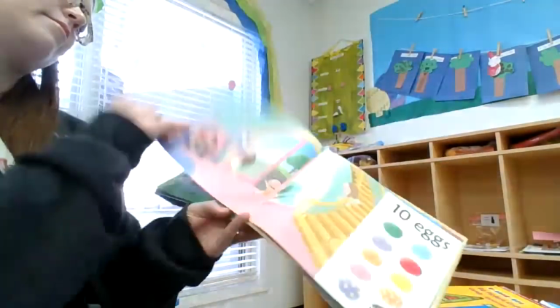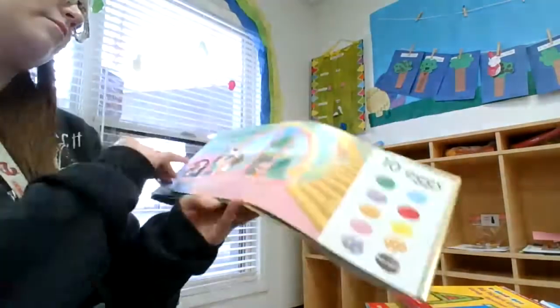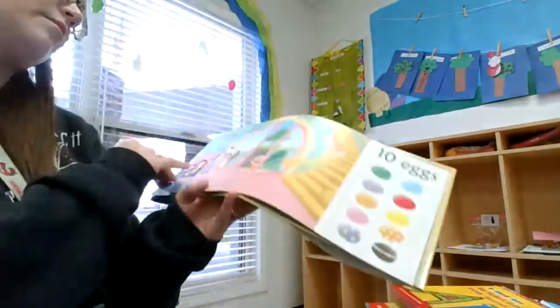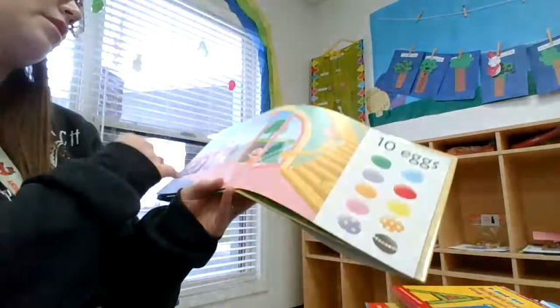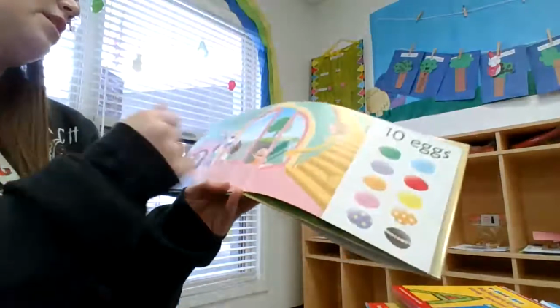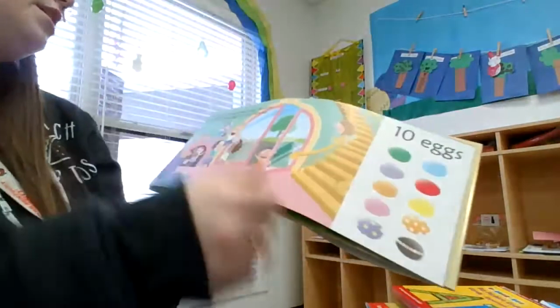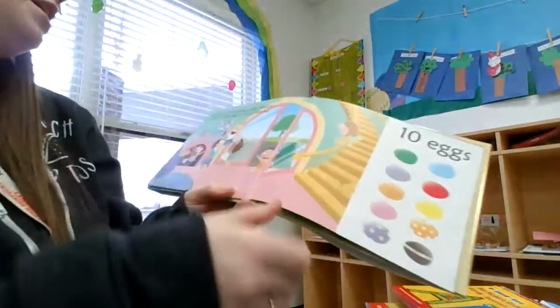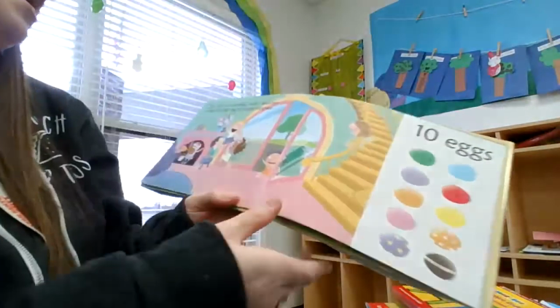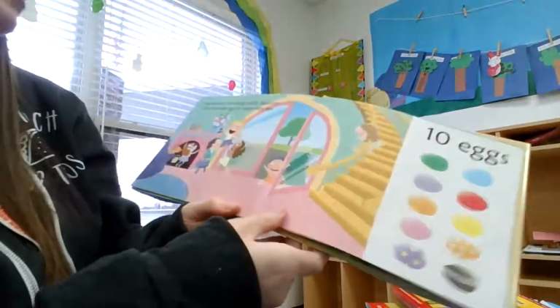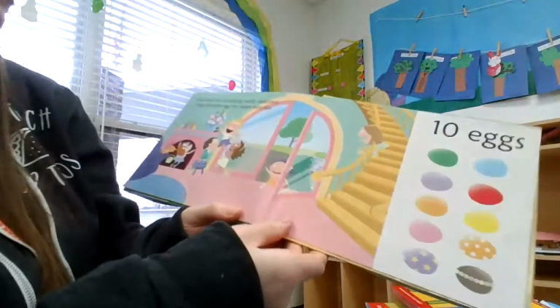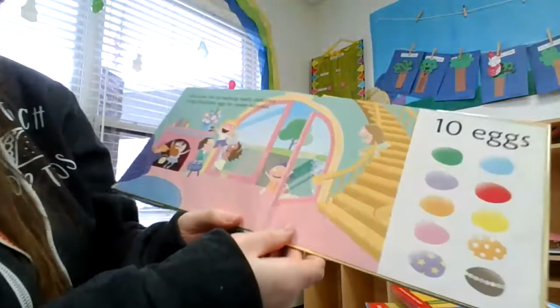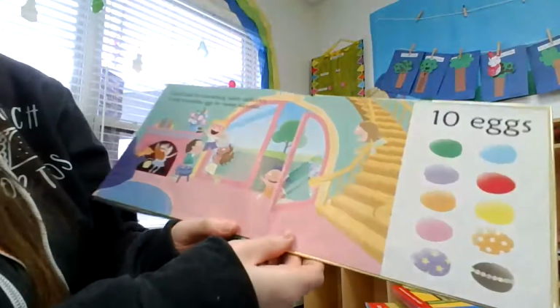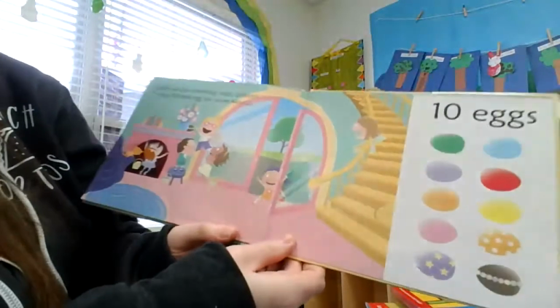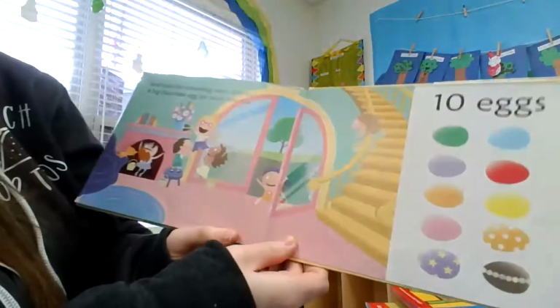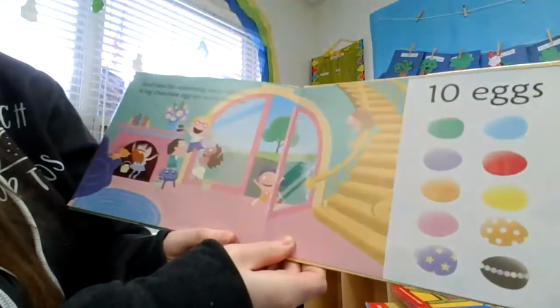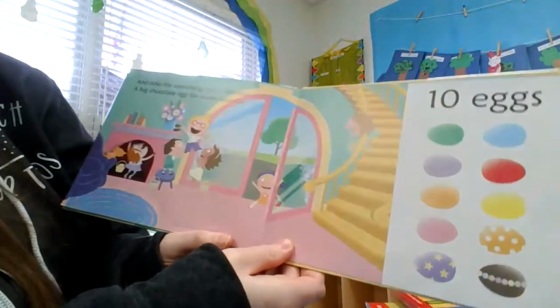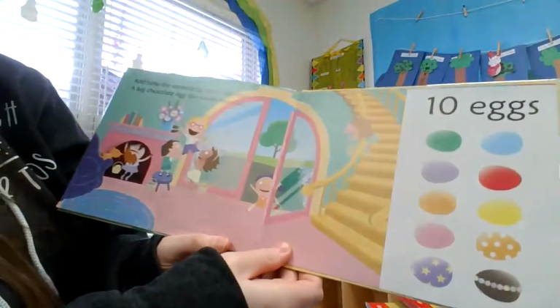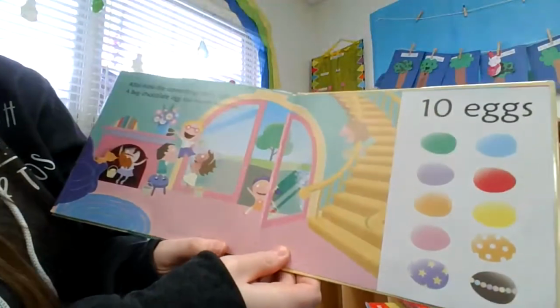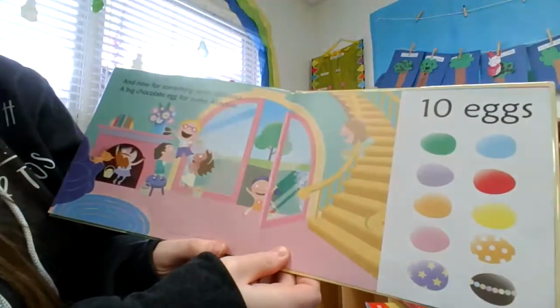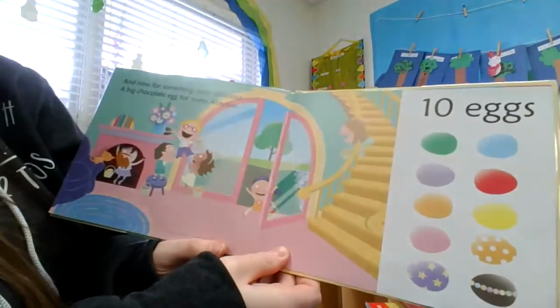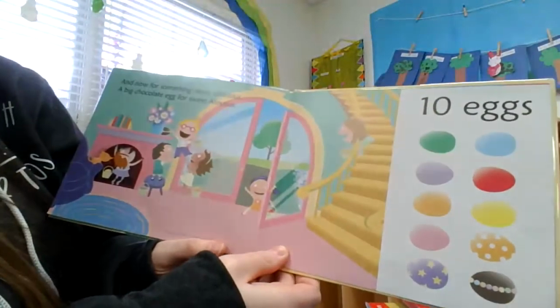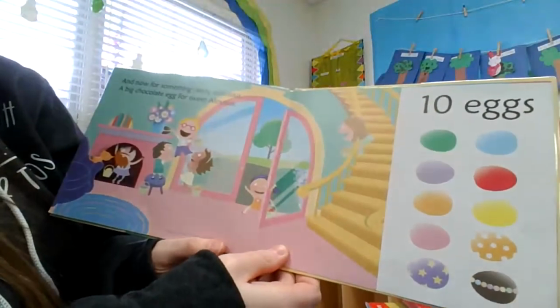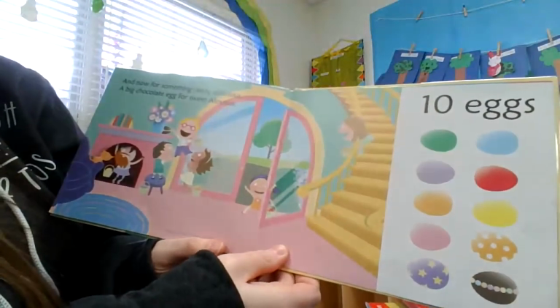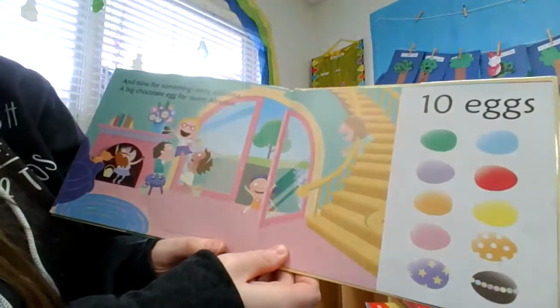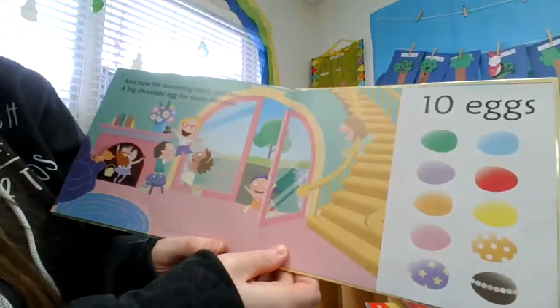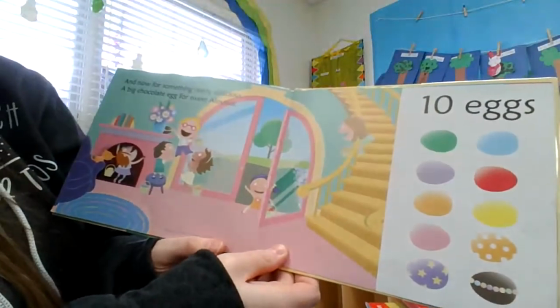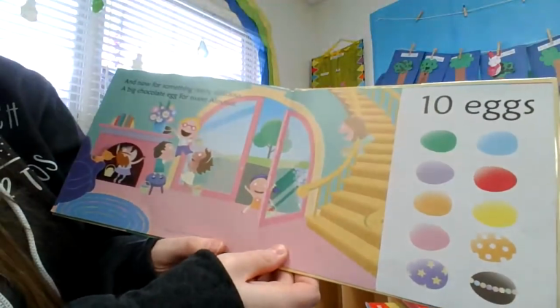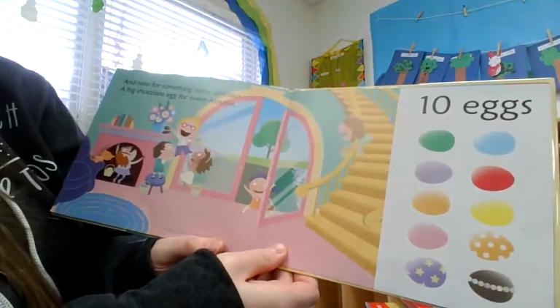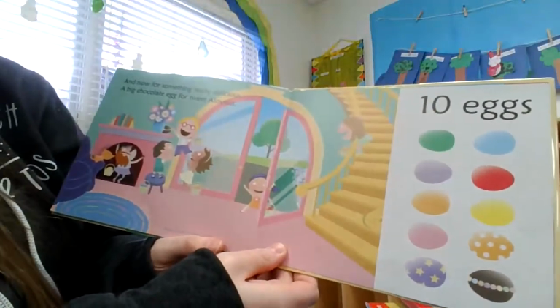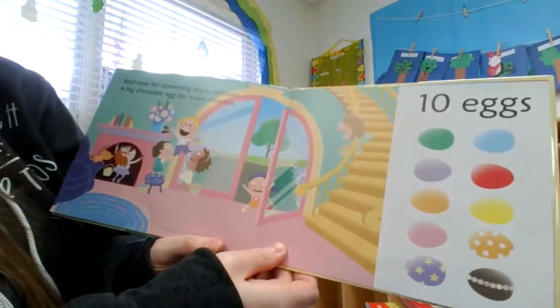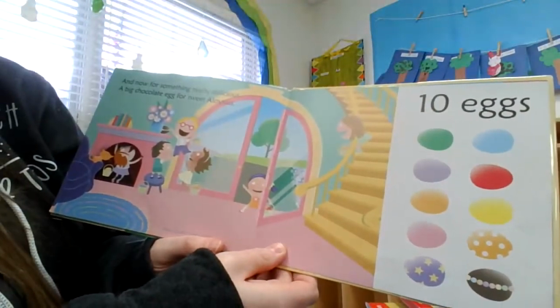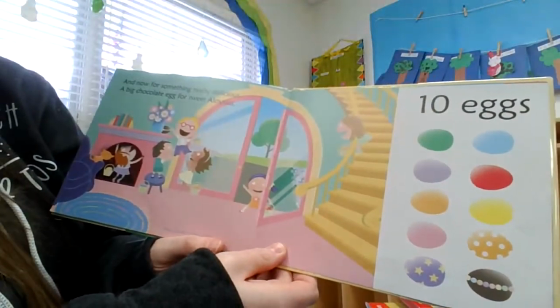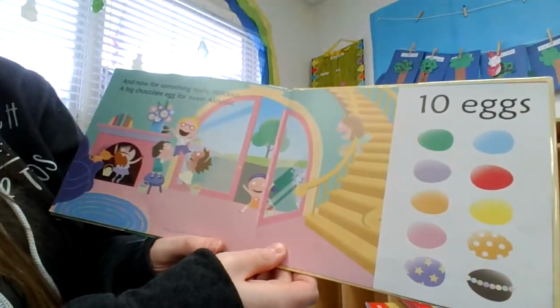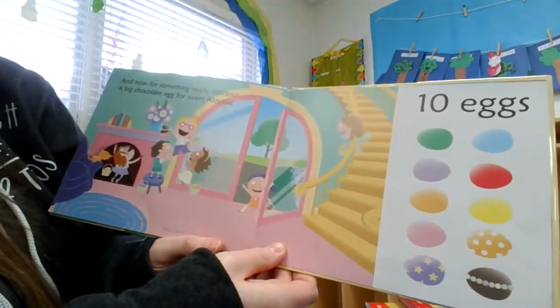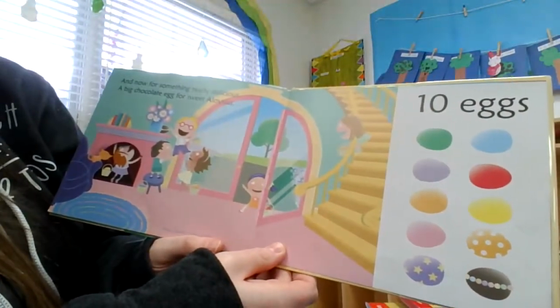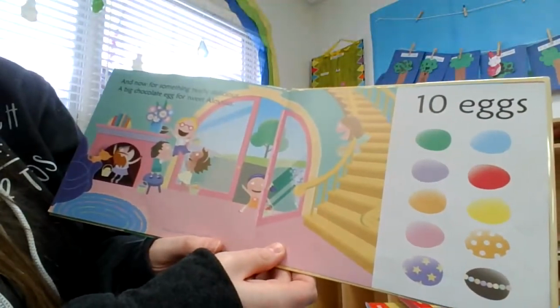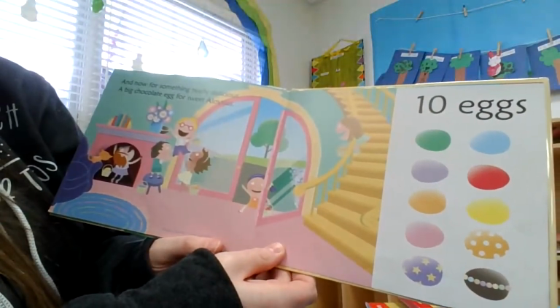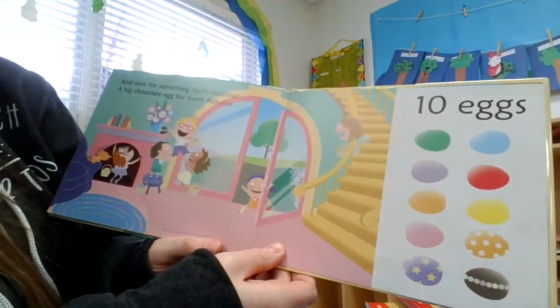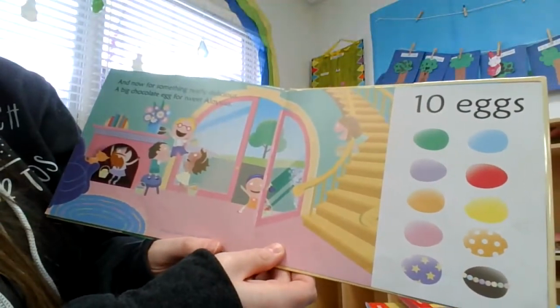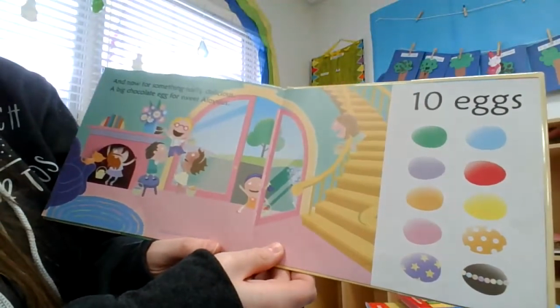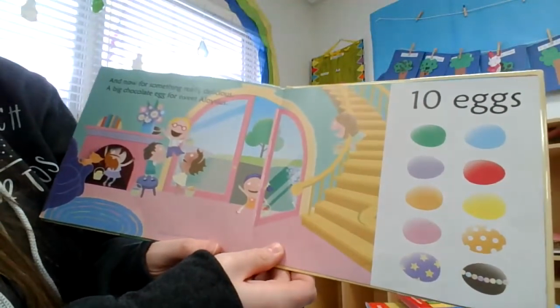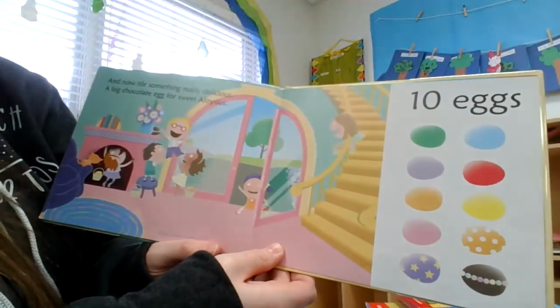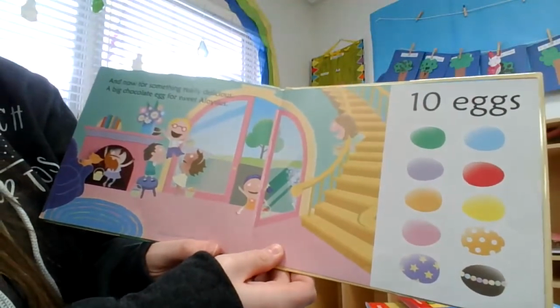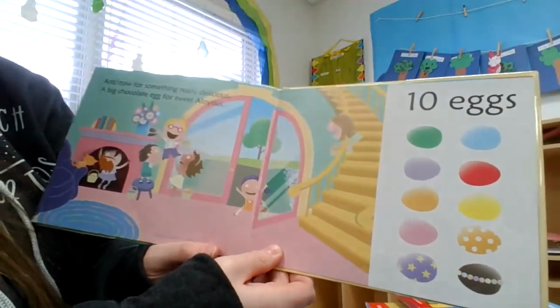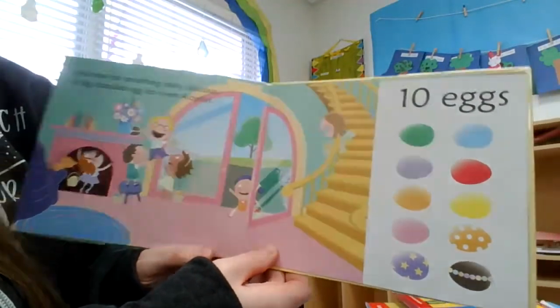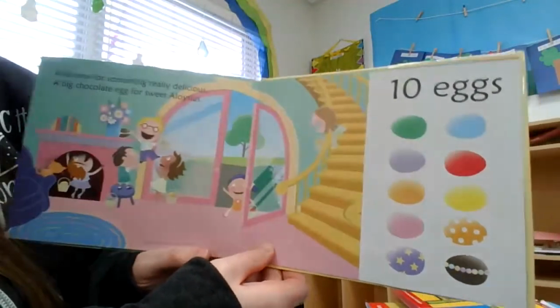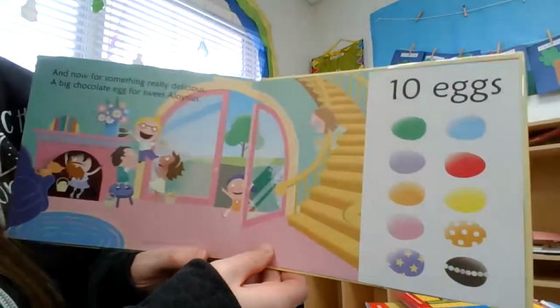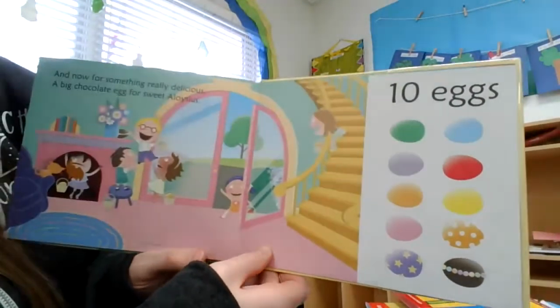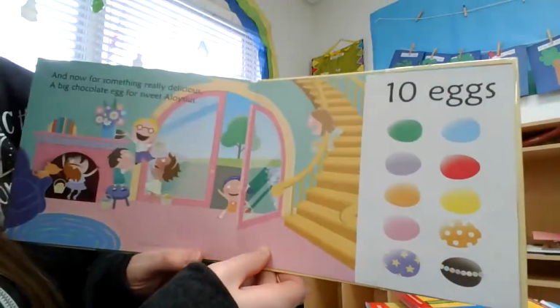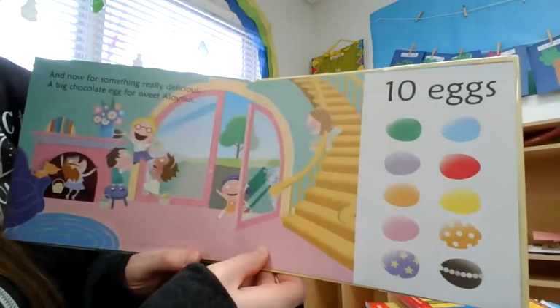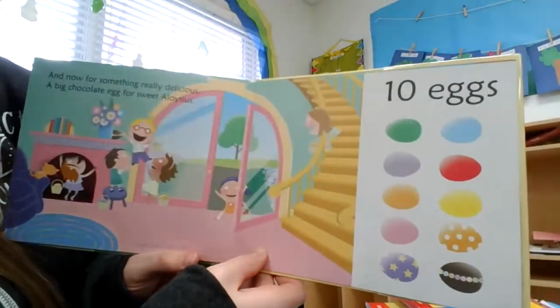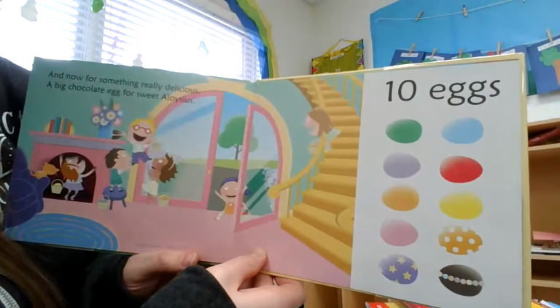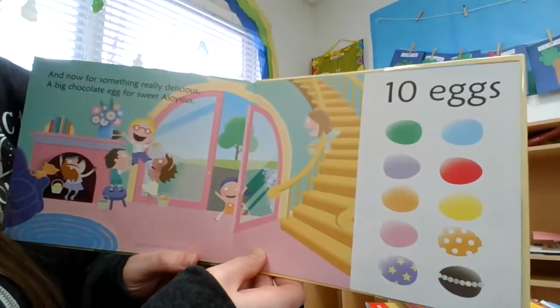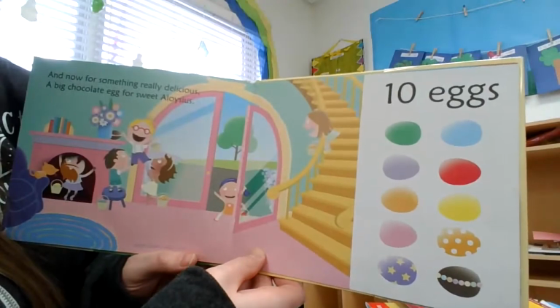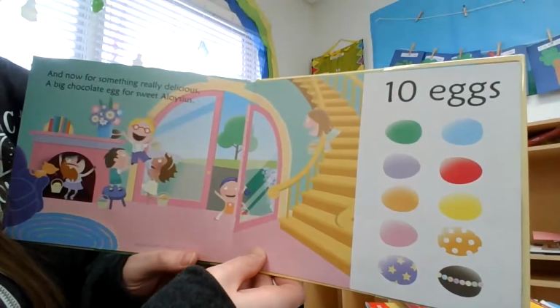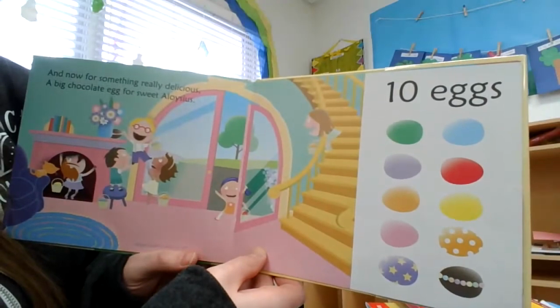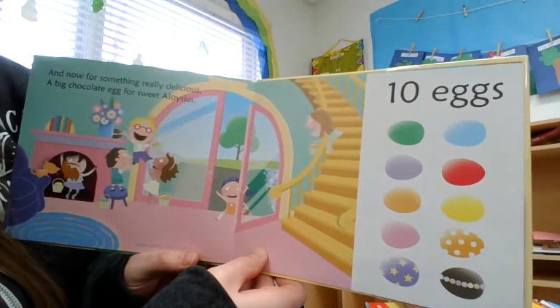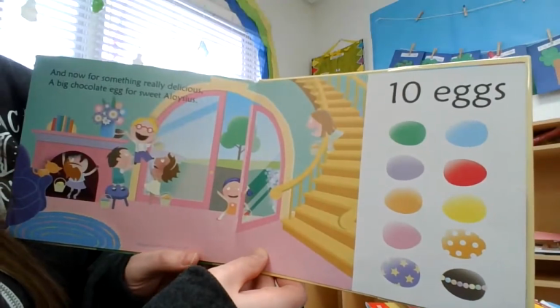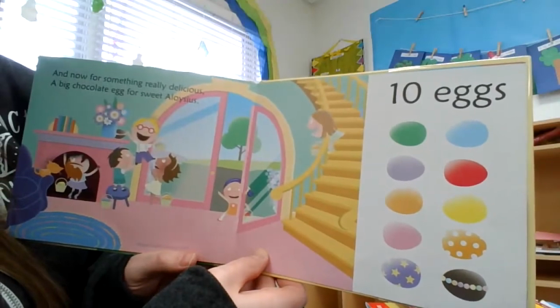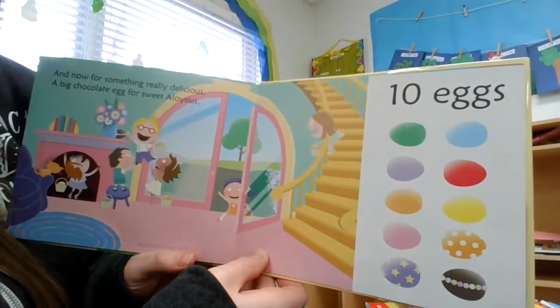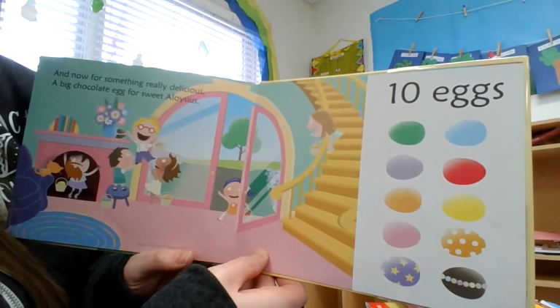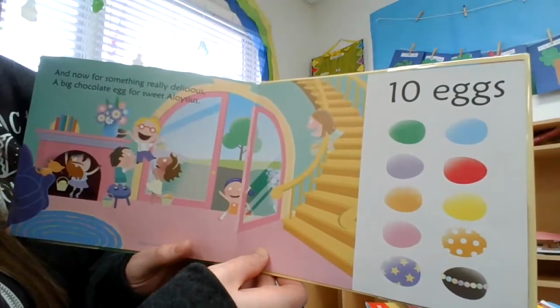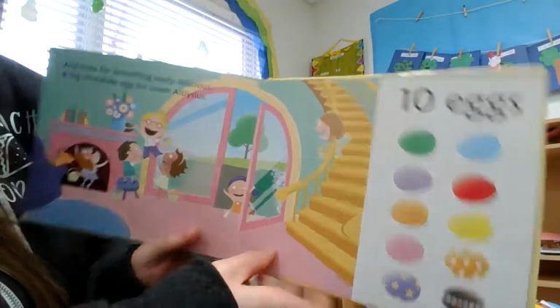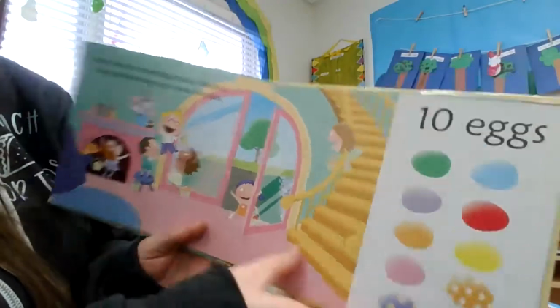And now for something really delicious. A big chocolate egg for sweet Aloysius. Ten eggs.